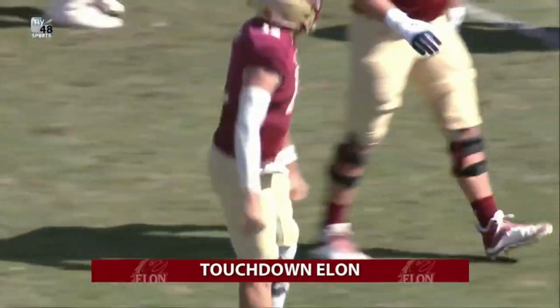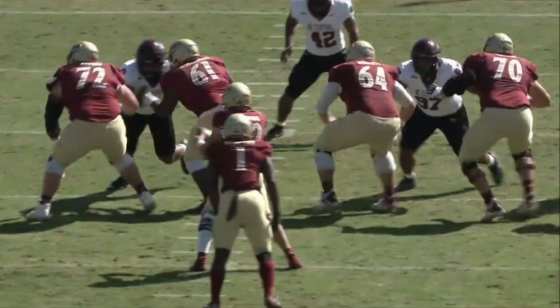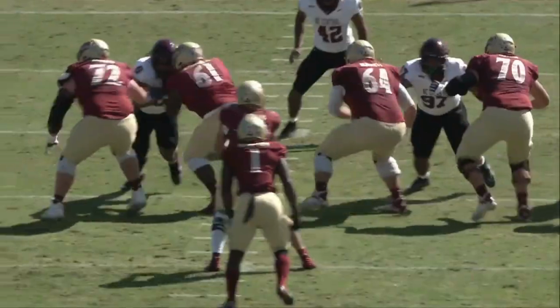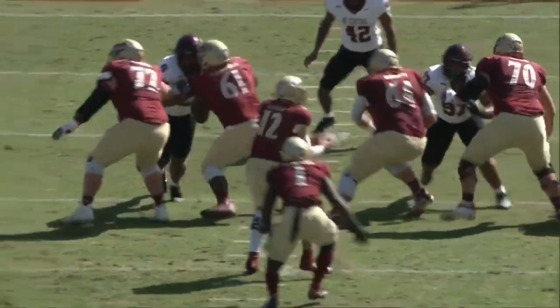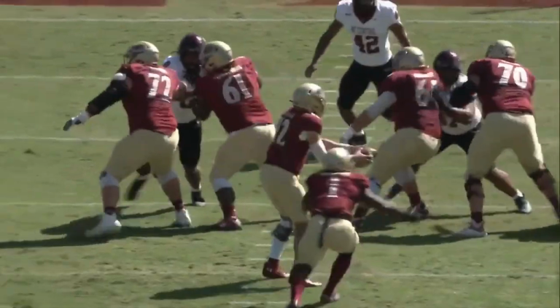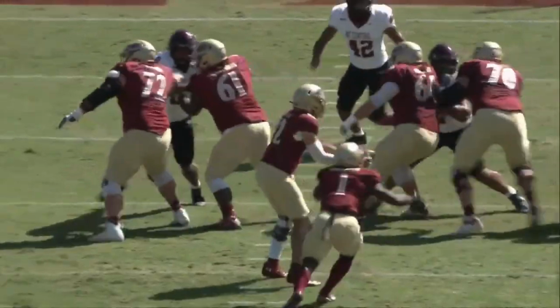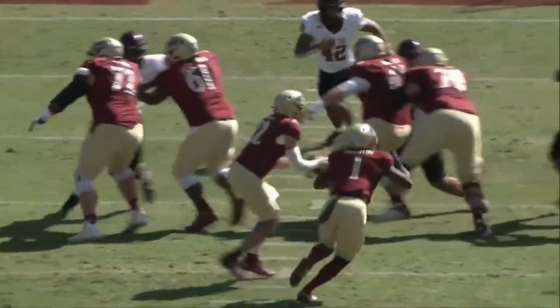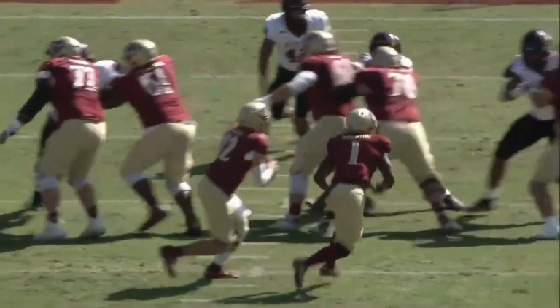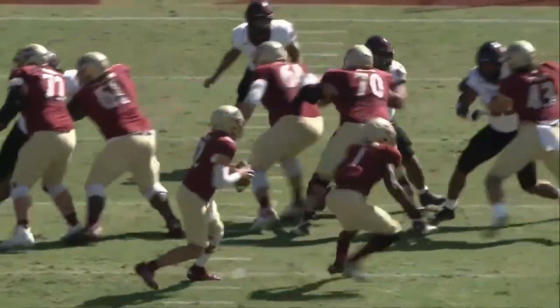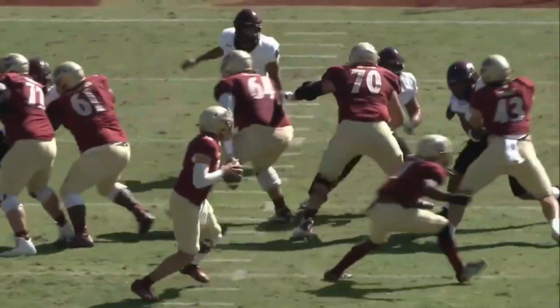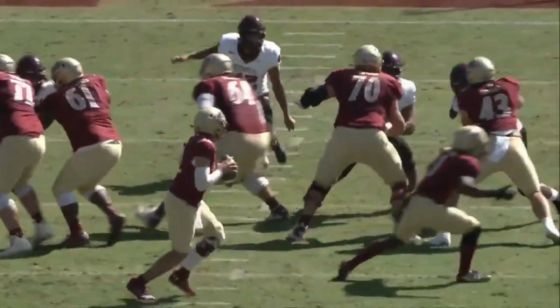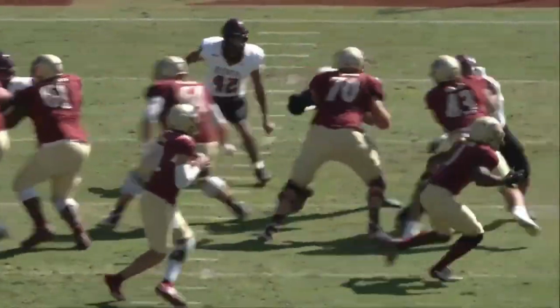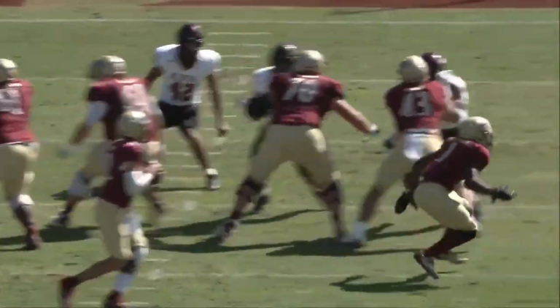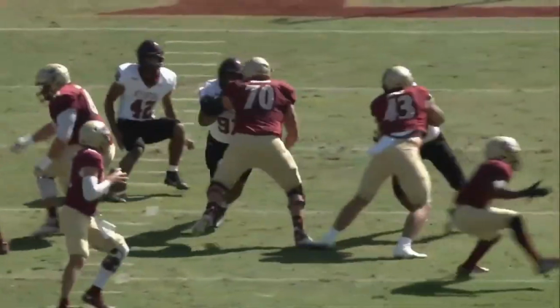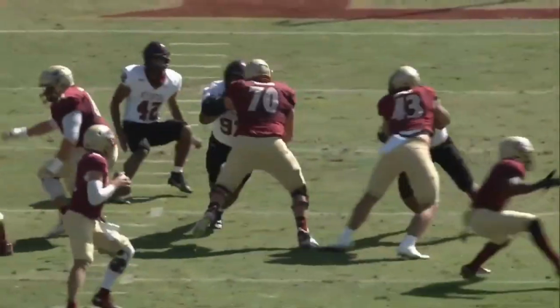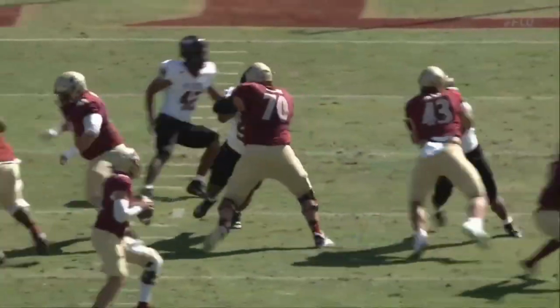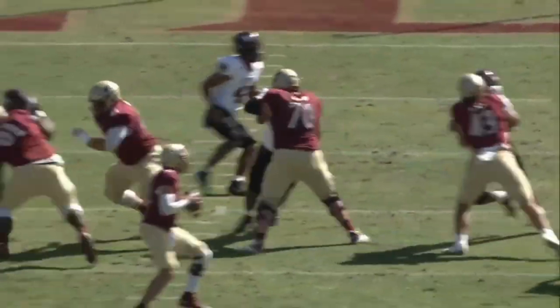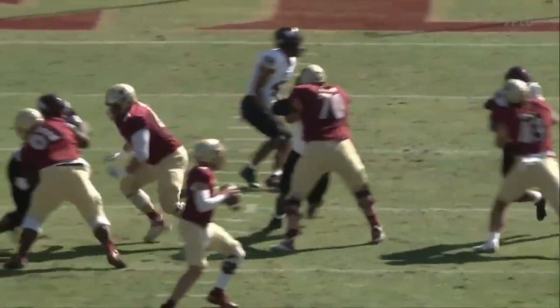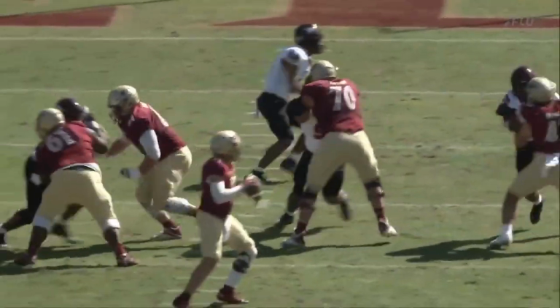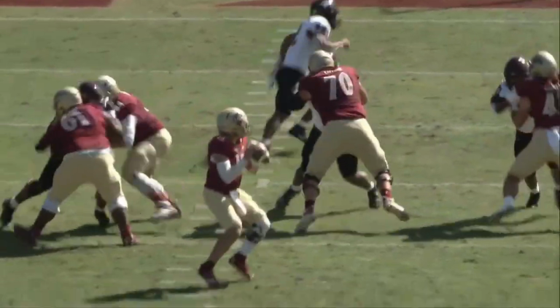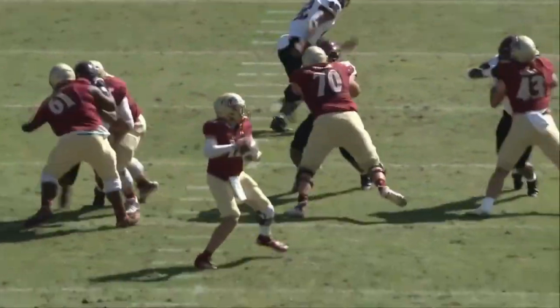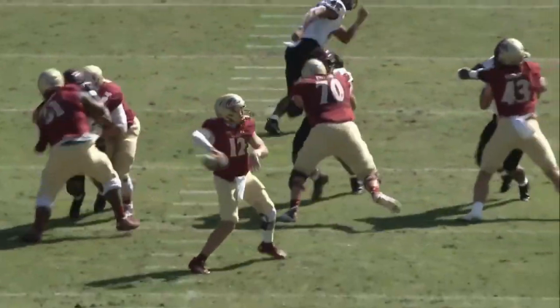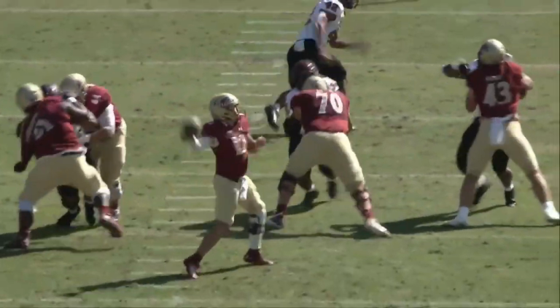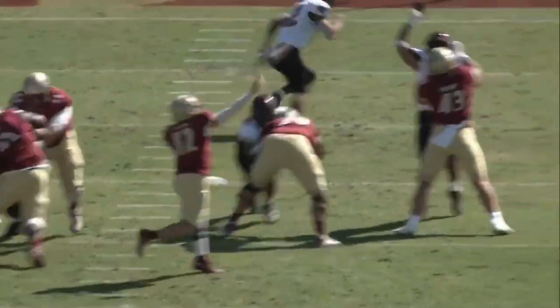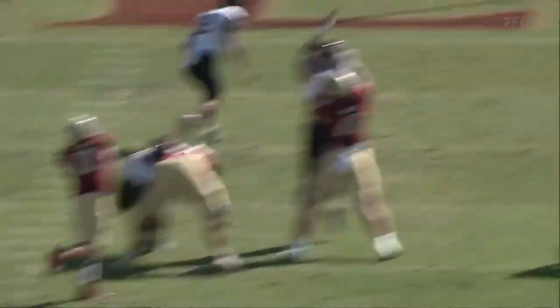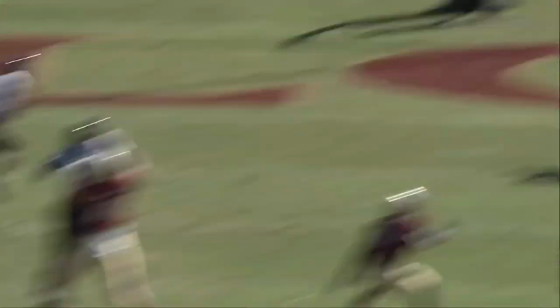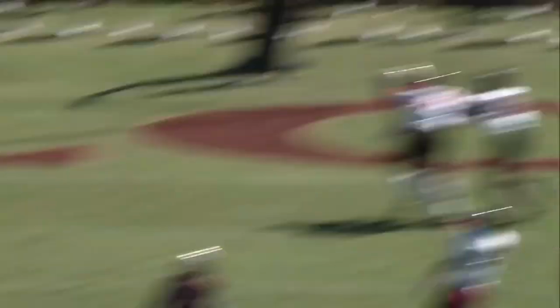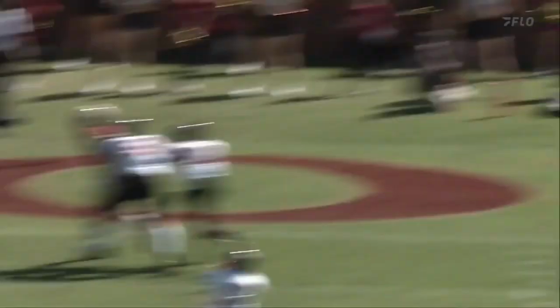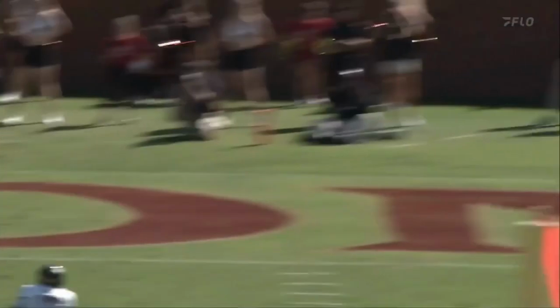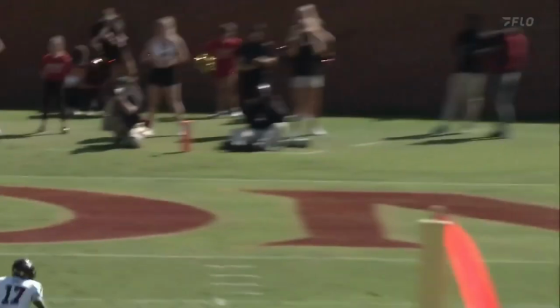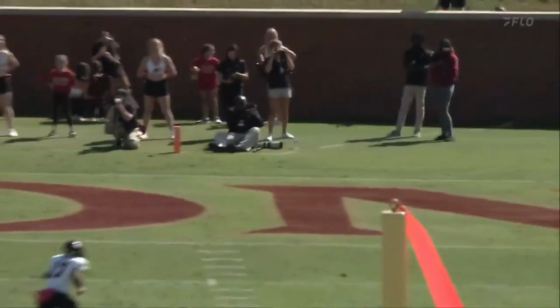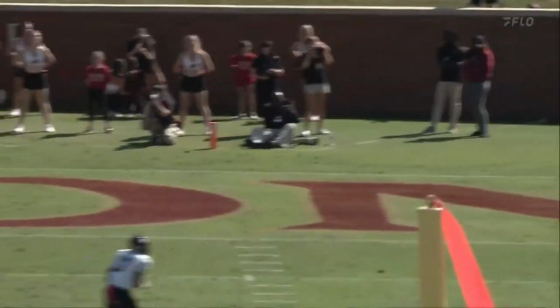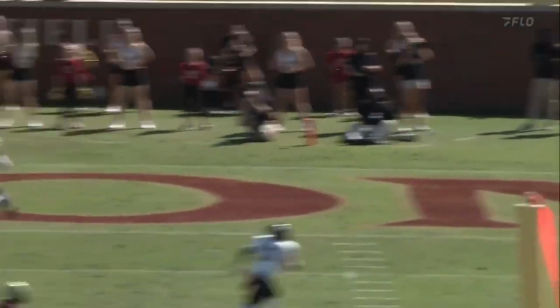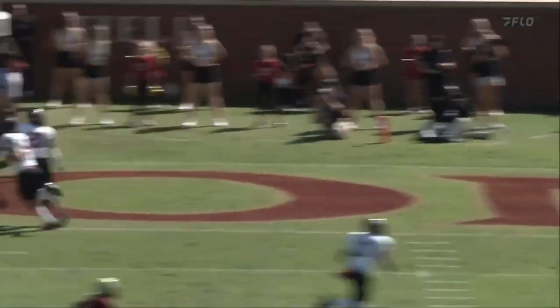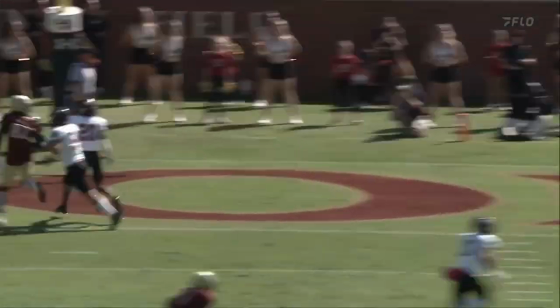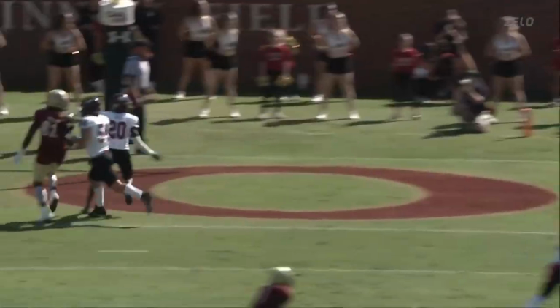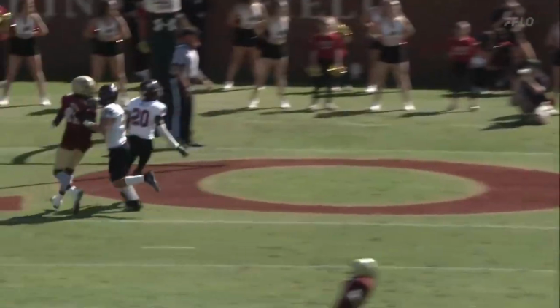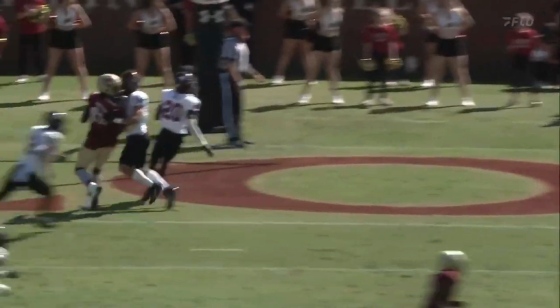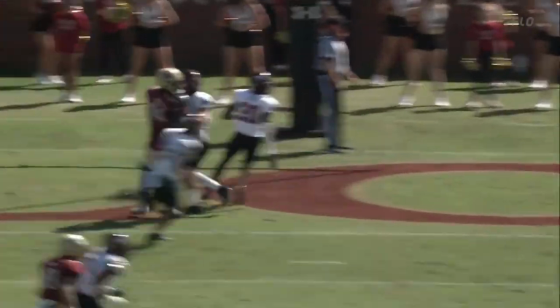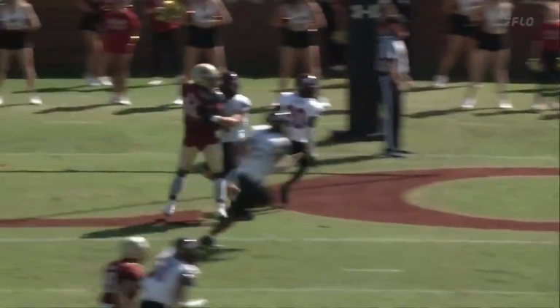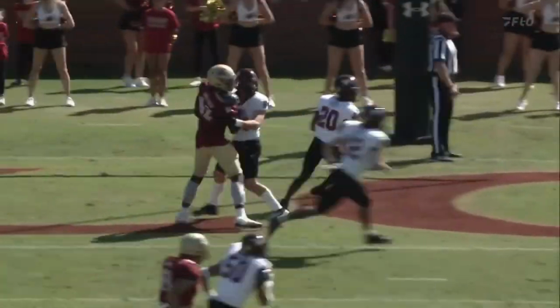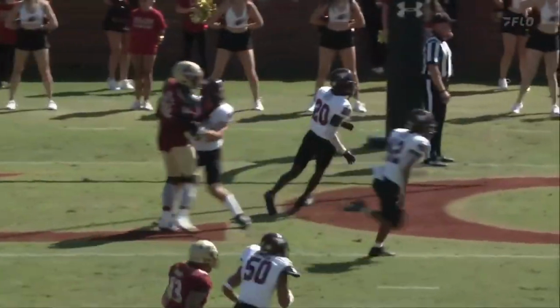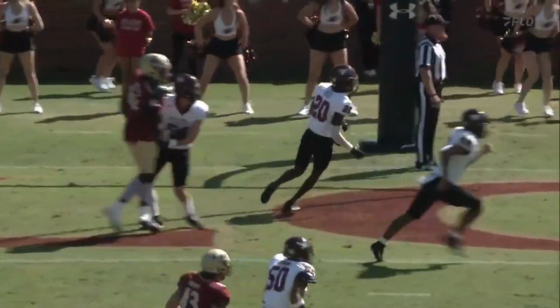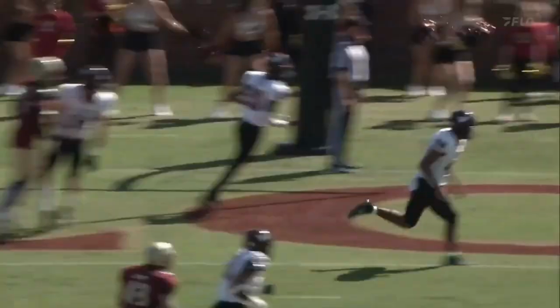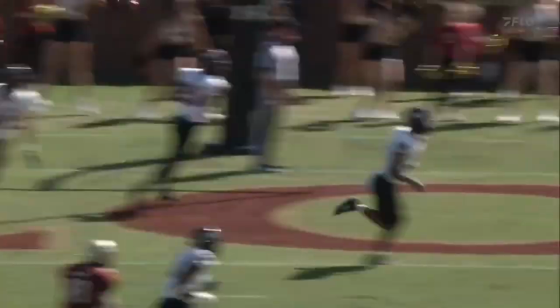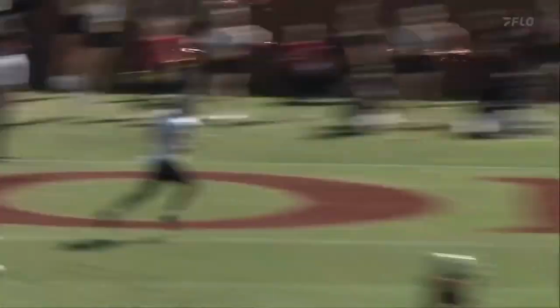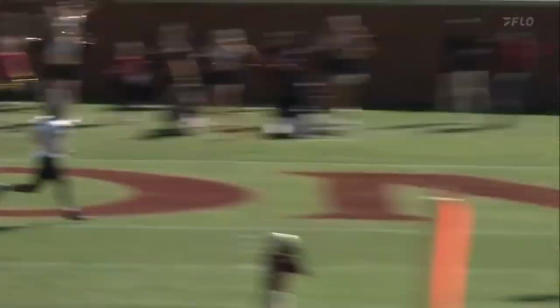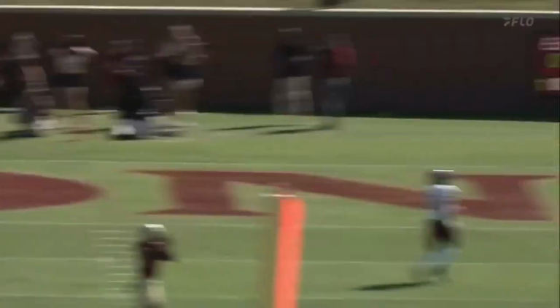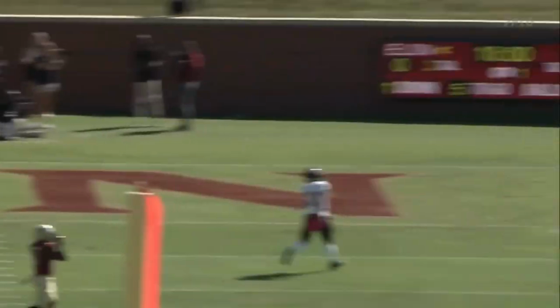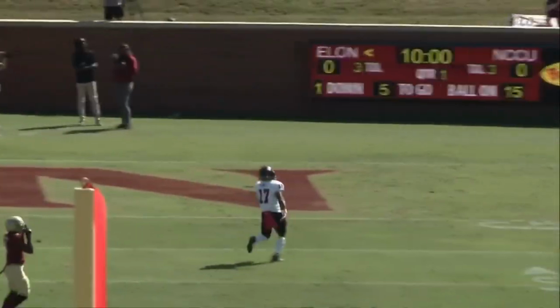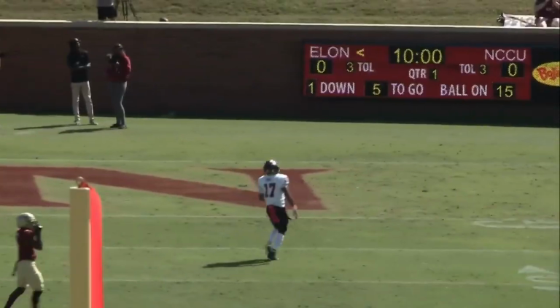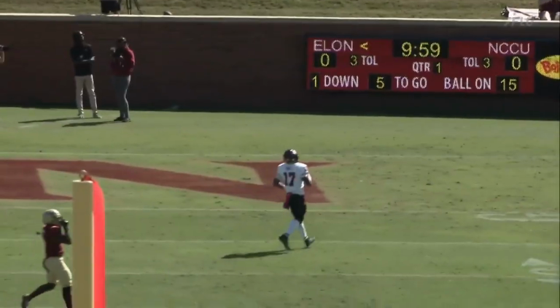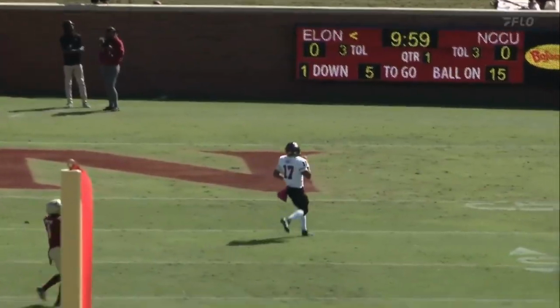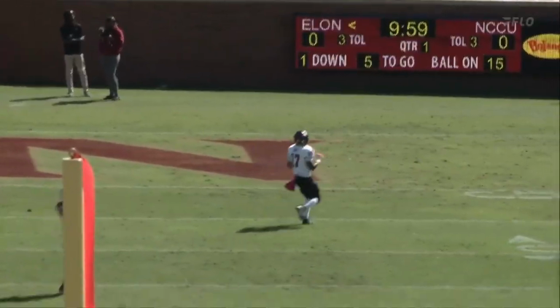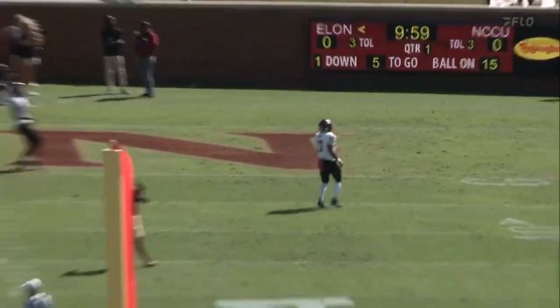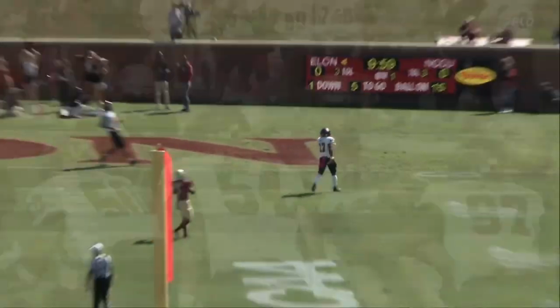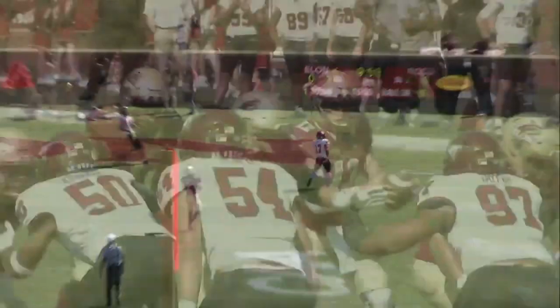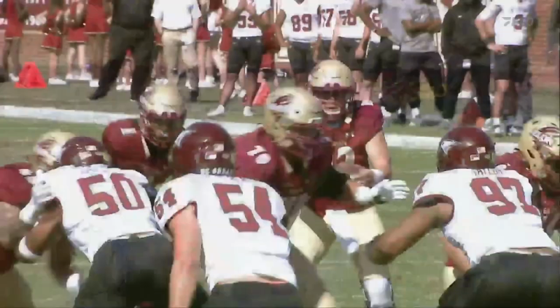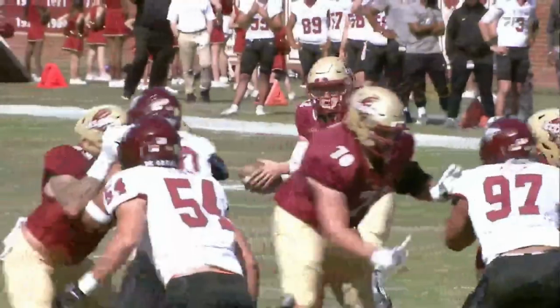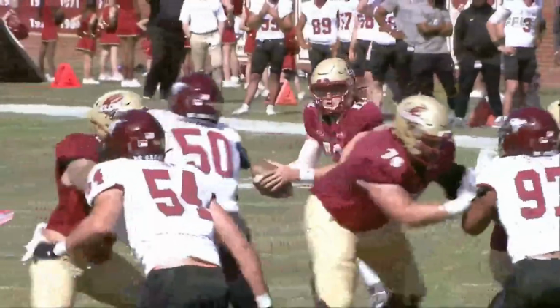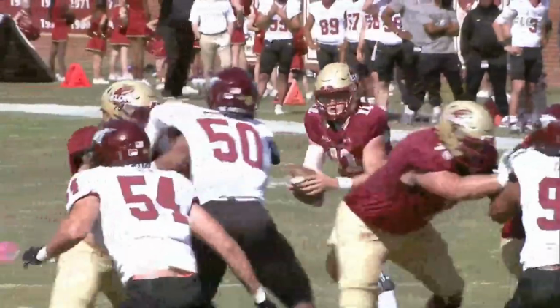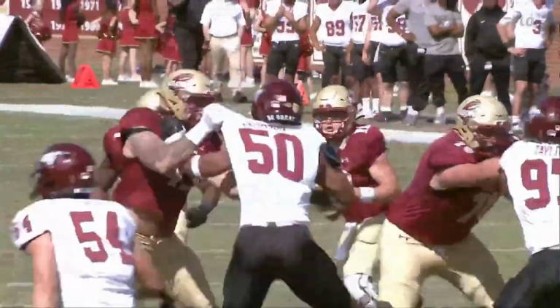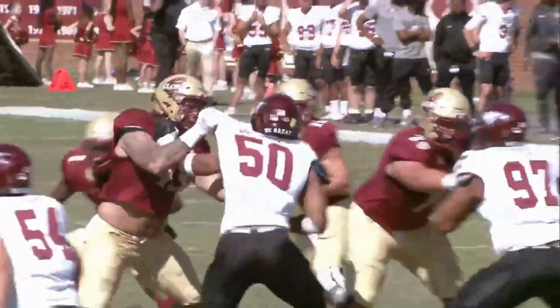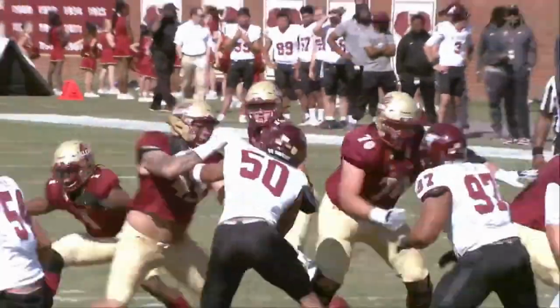Six plays, 50 yards, and the double-nose scoring drive summary. Elon leads.